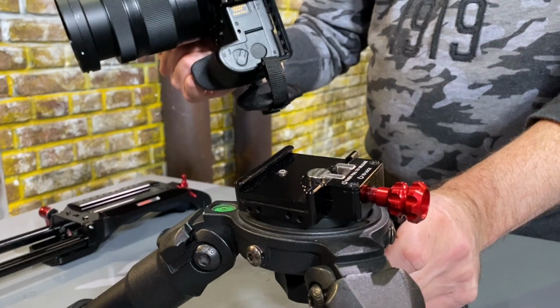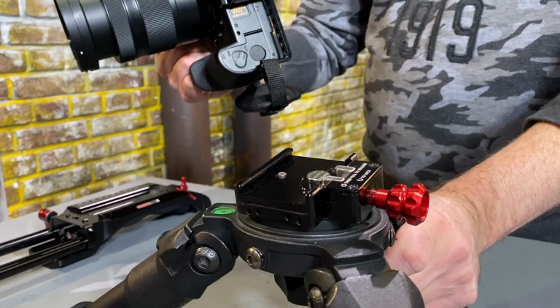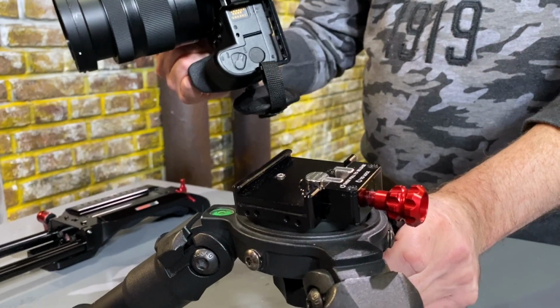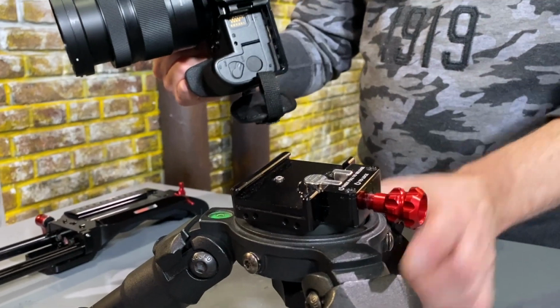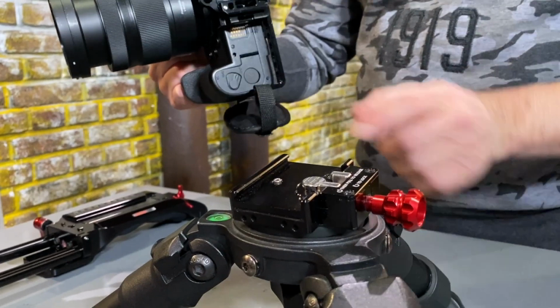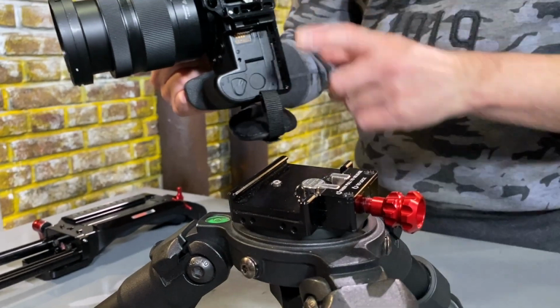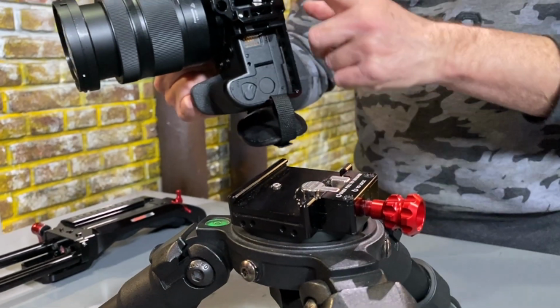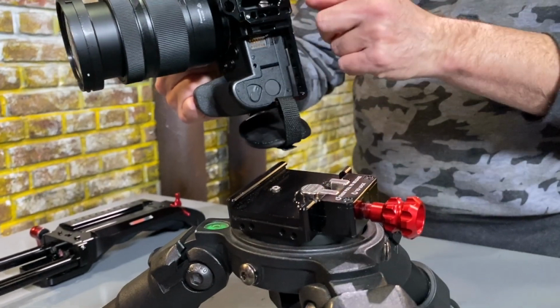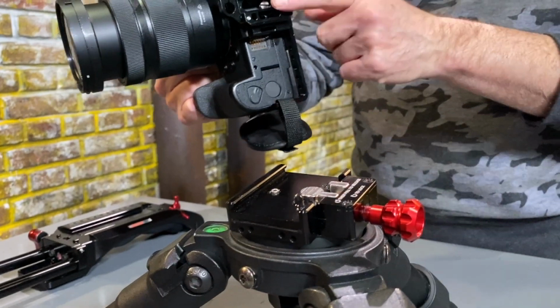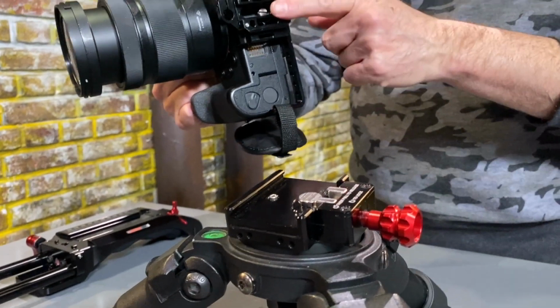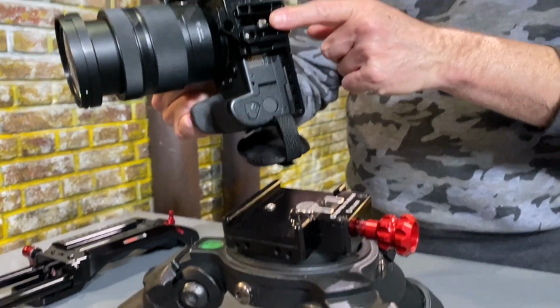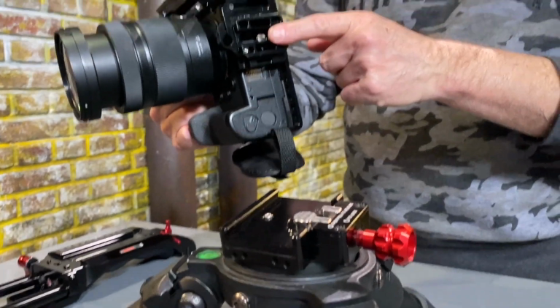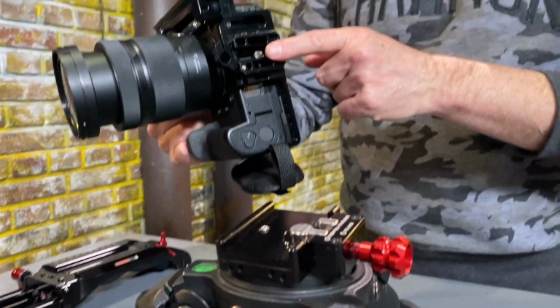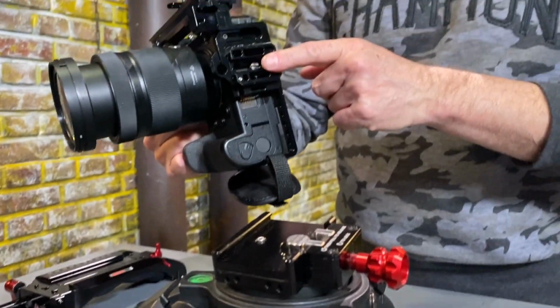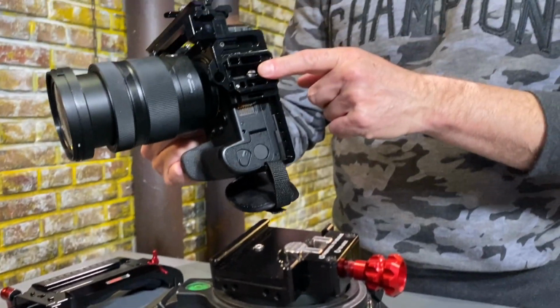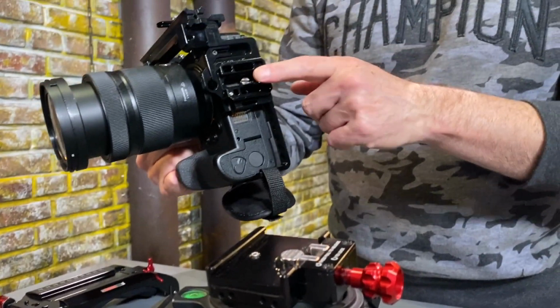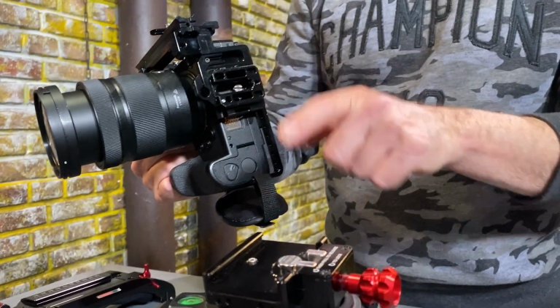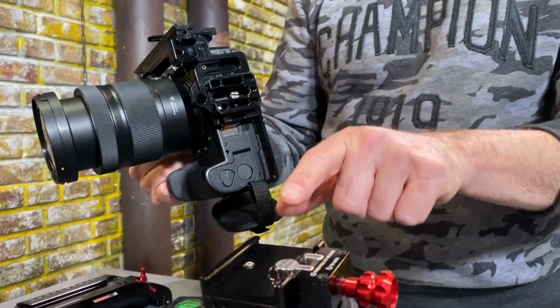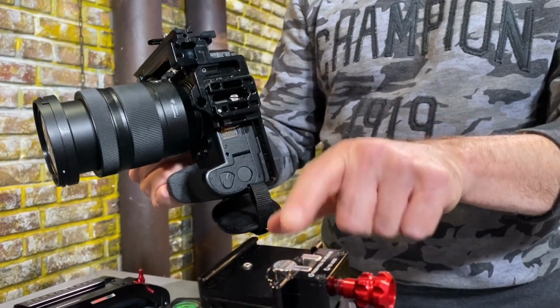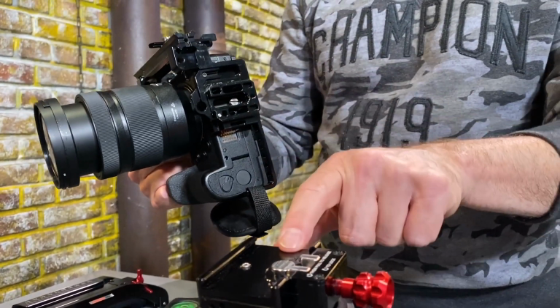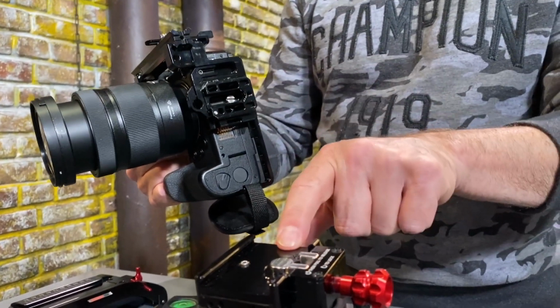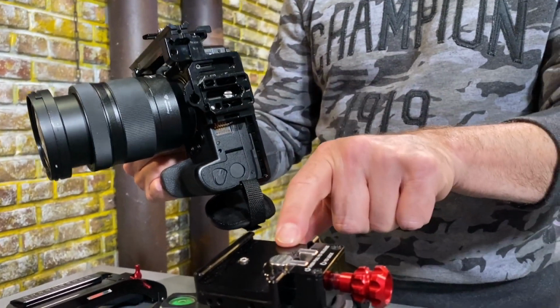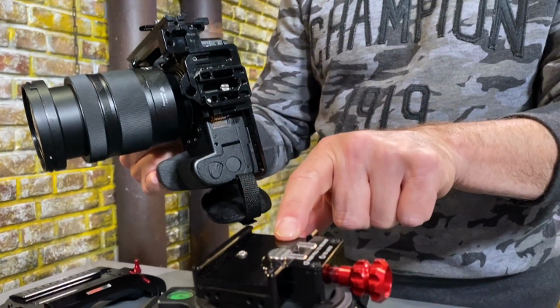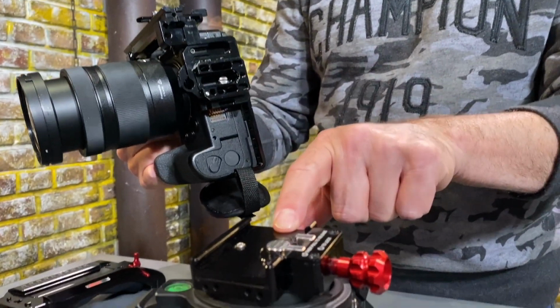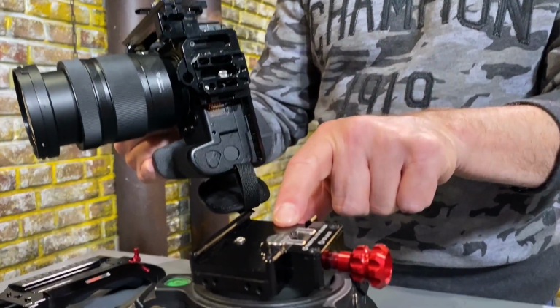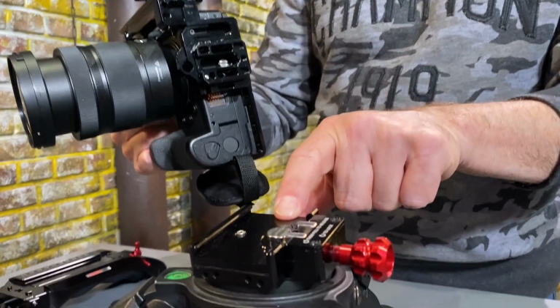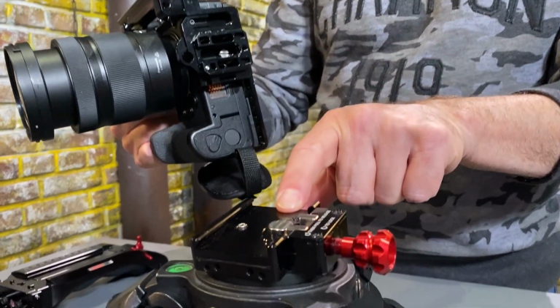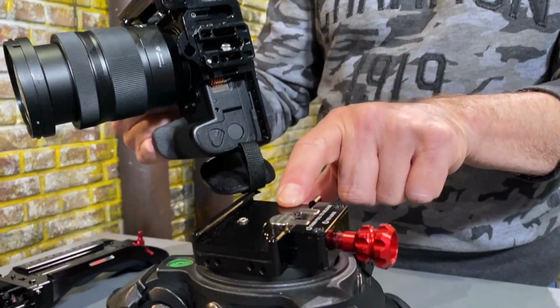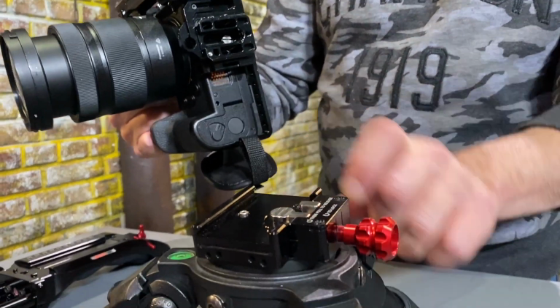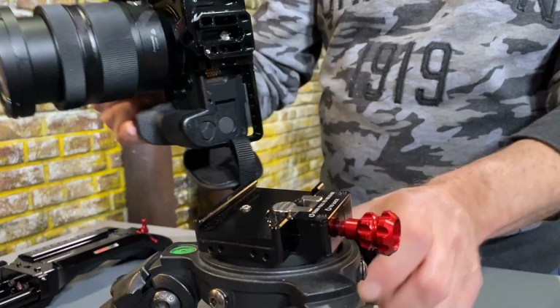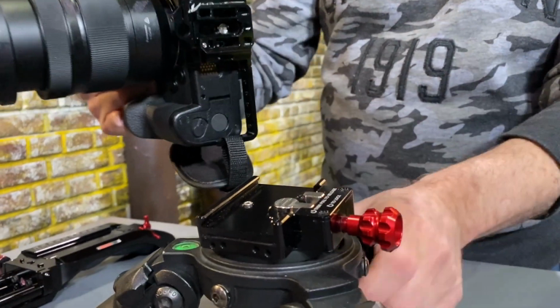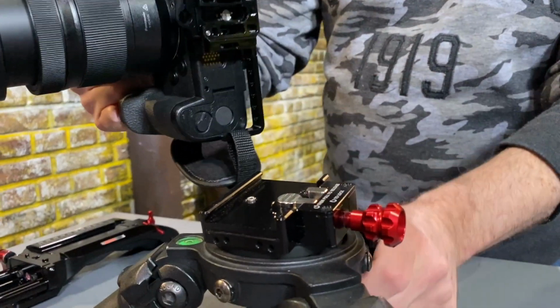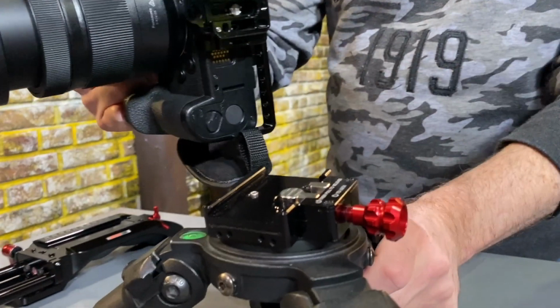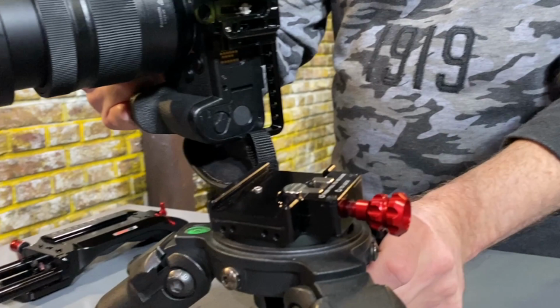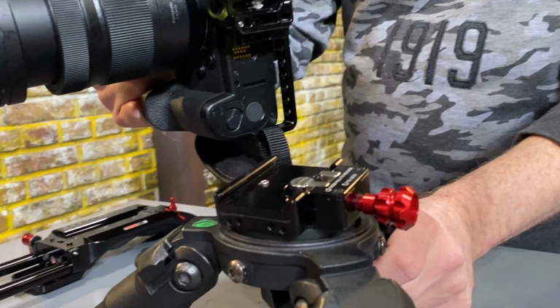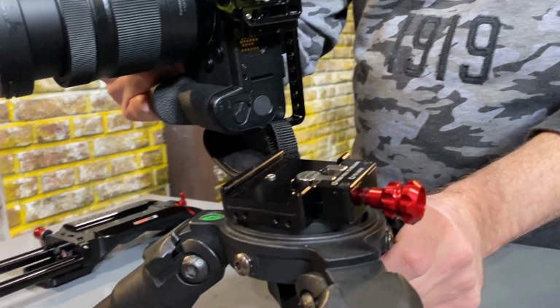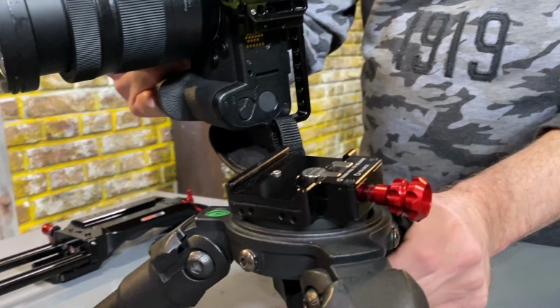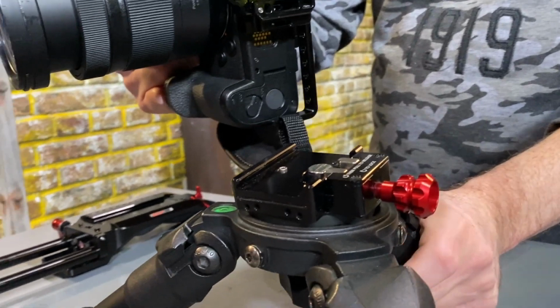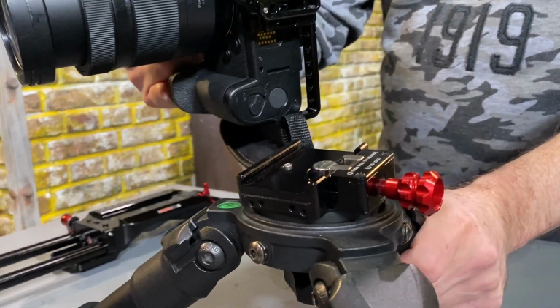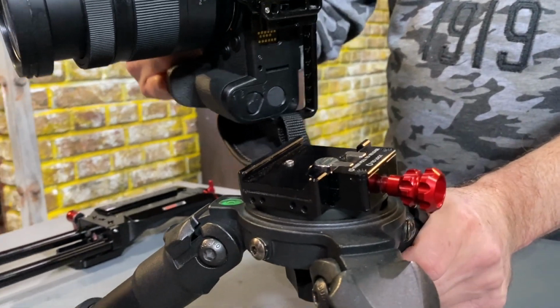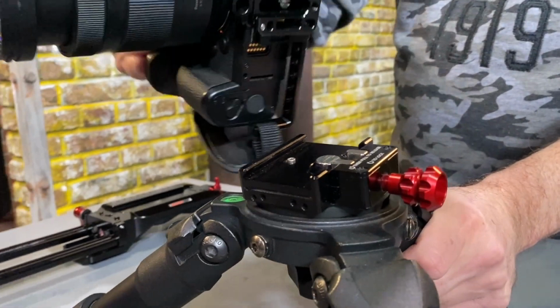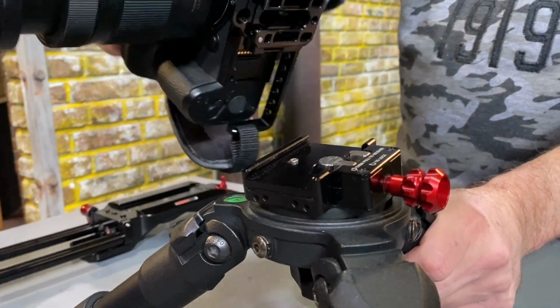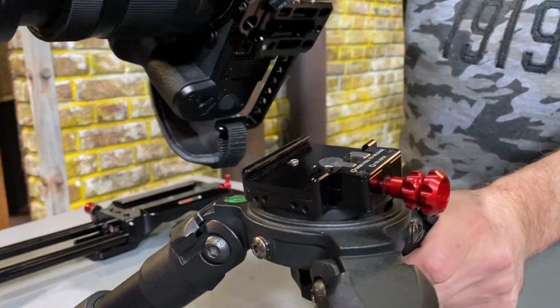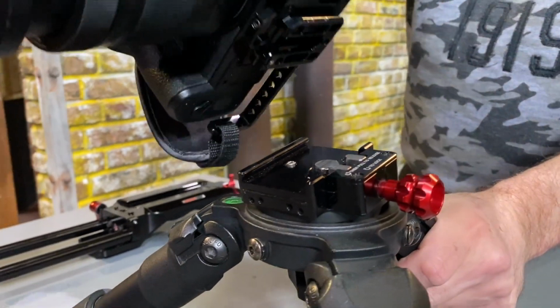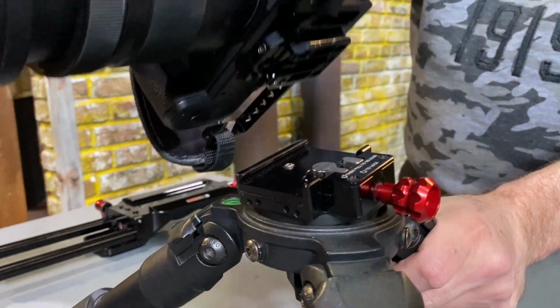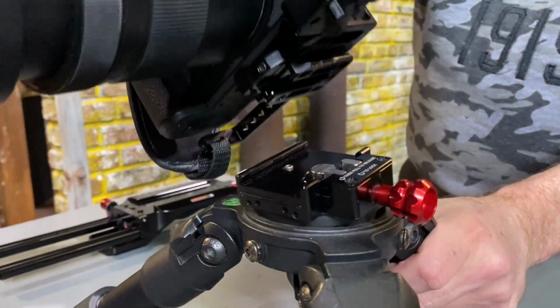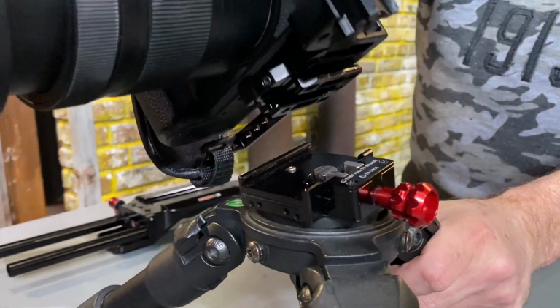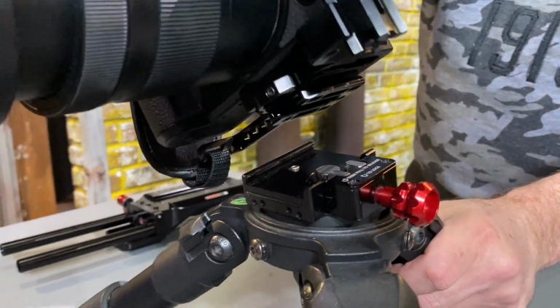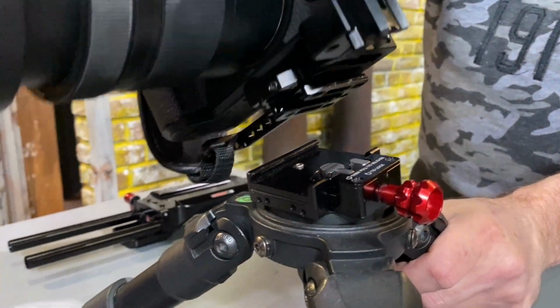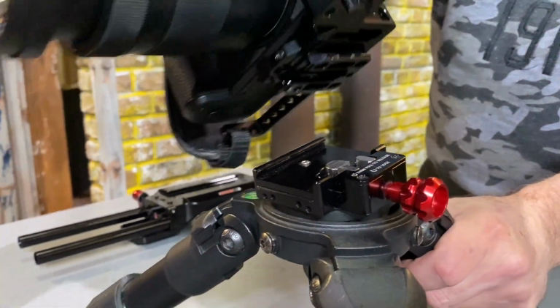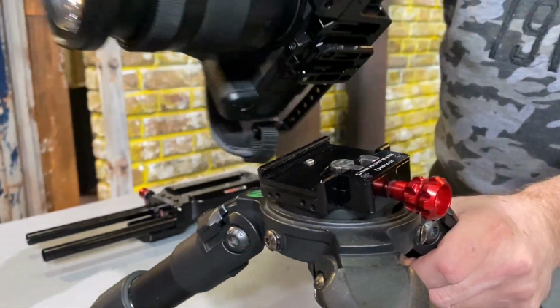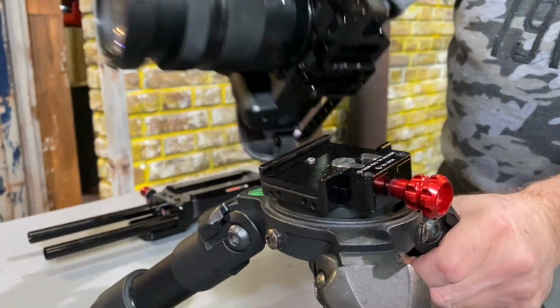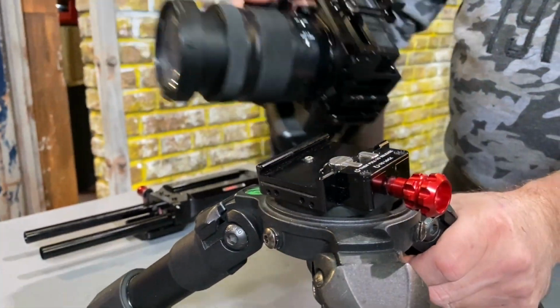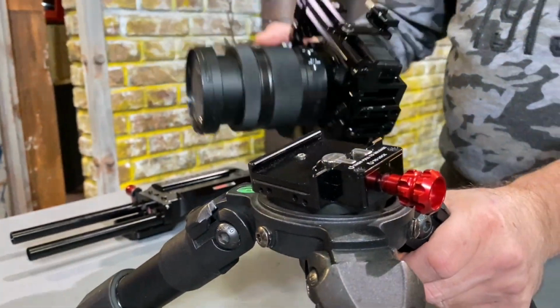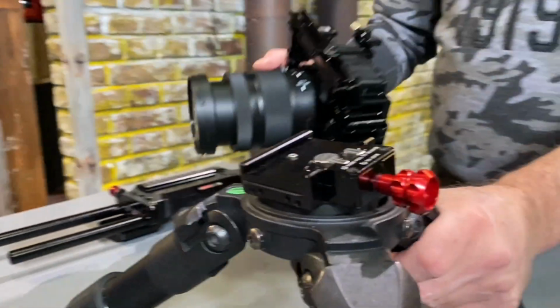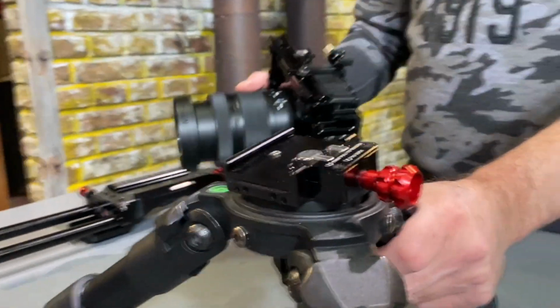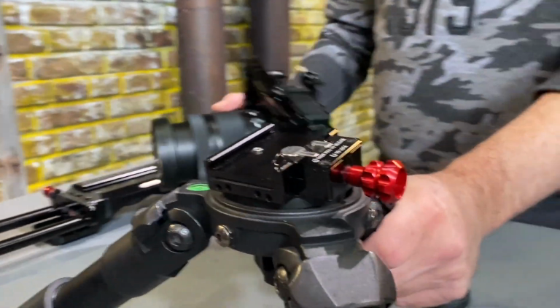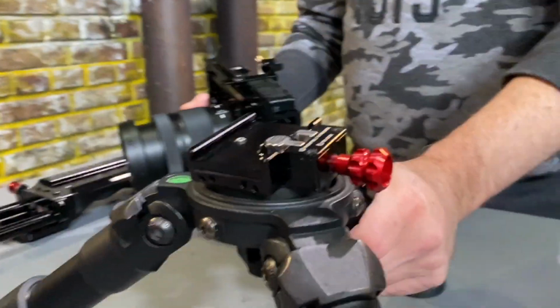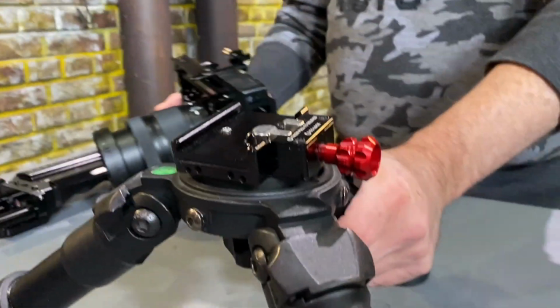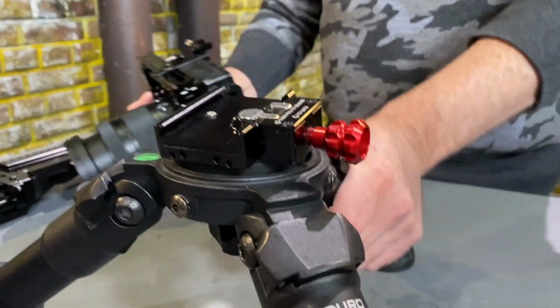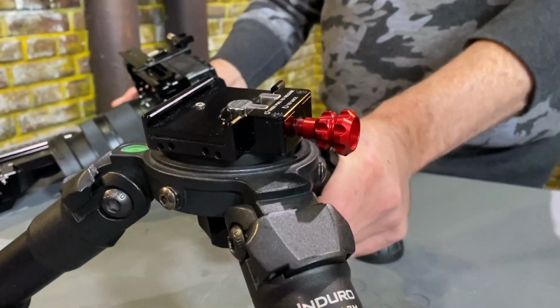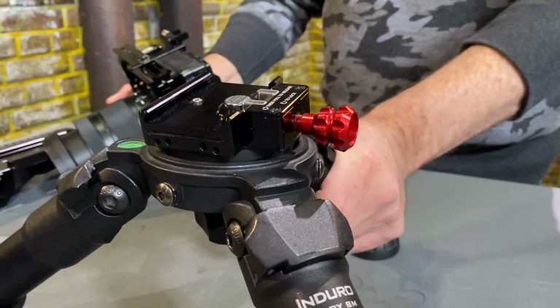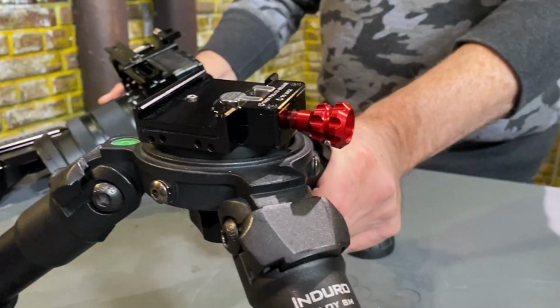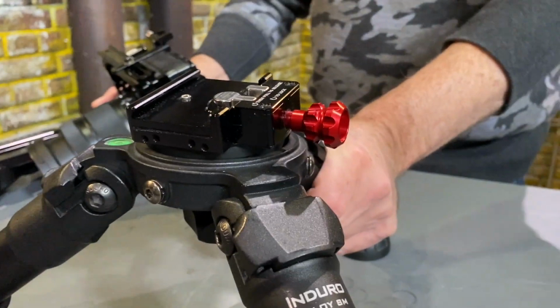You can mount any Zacuto cage directly to our ACT mounting plate, or any mounting plate for that matter.